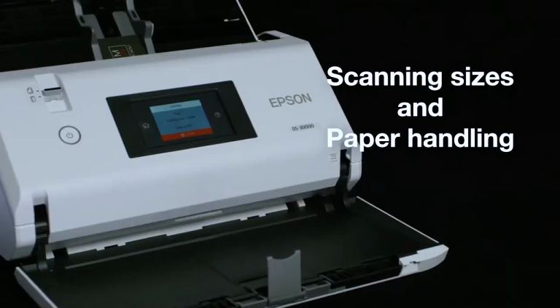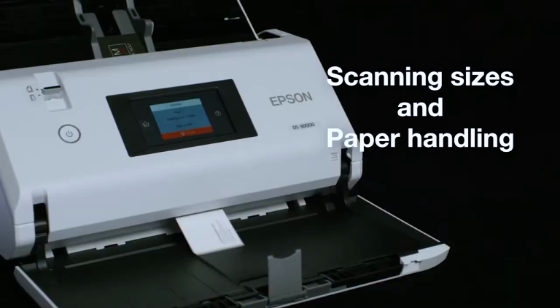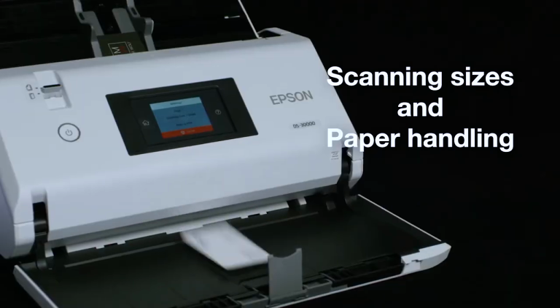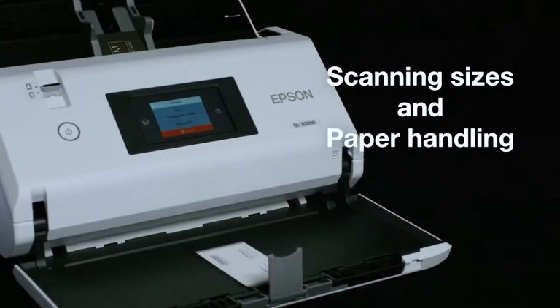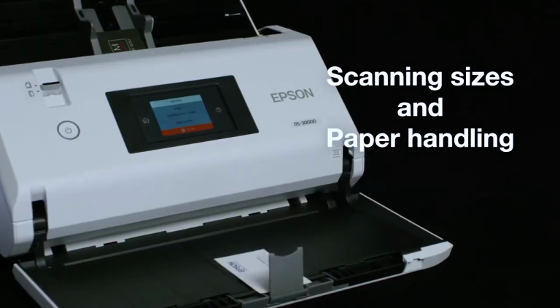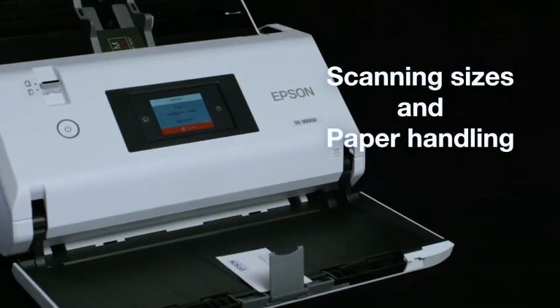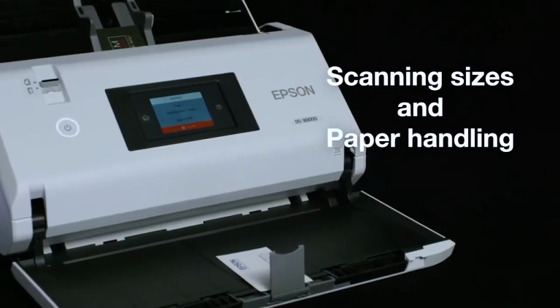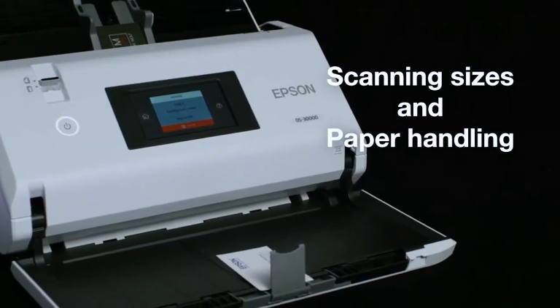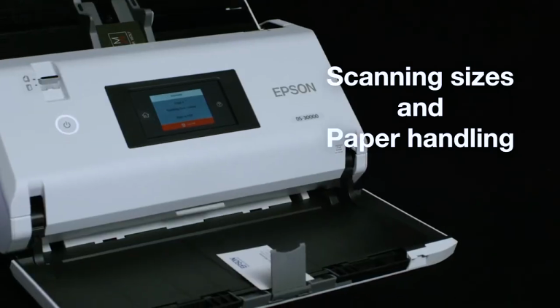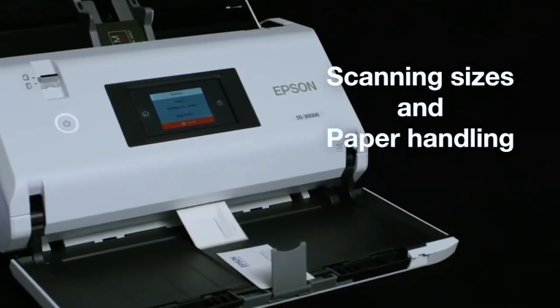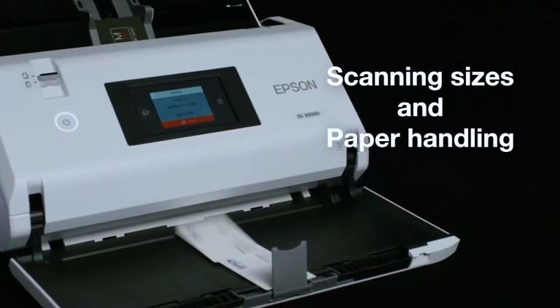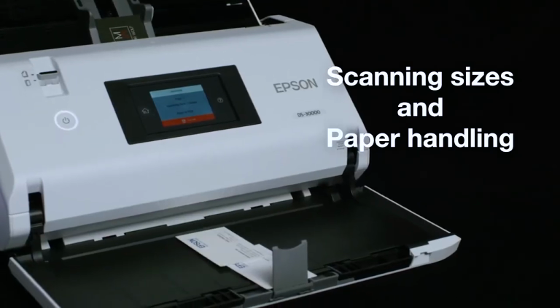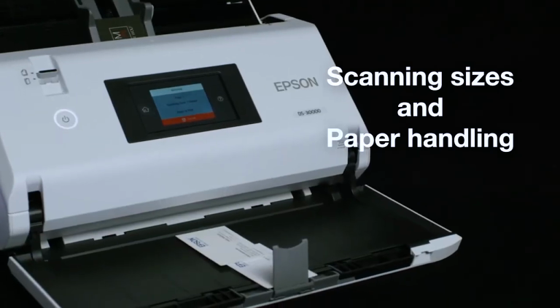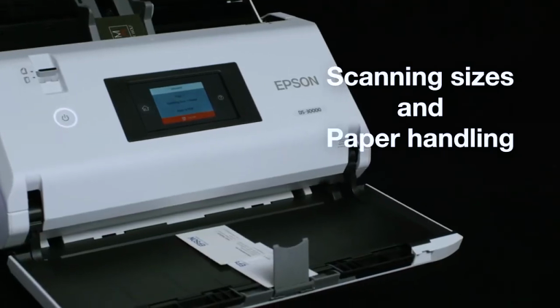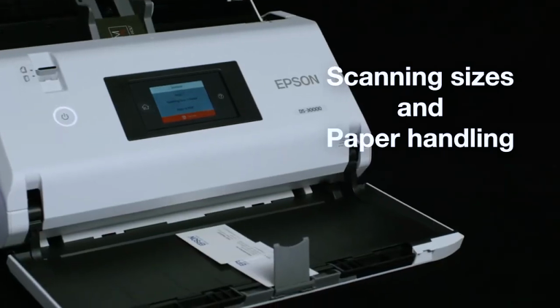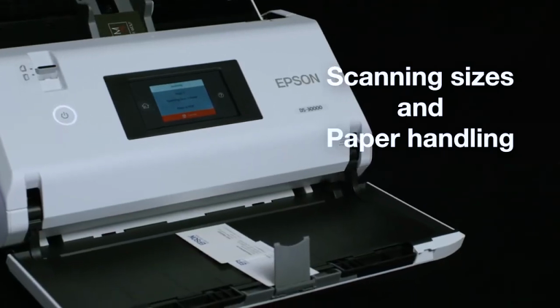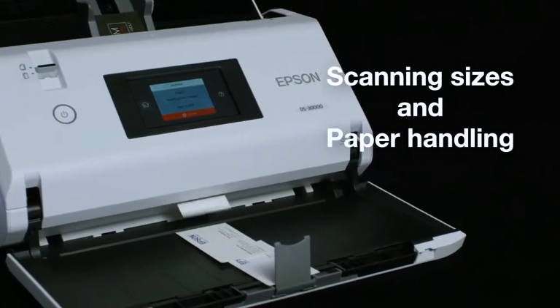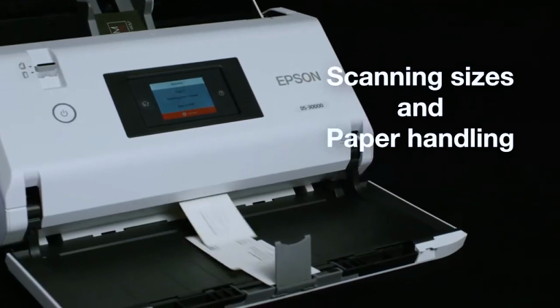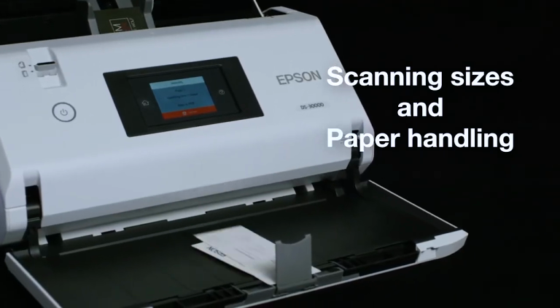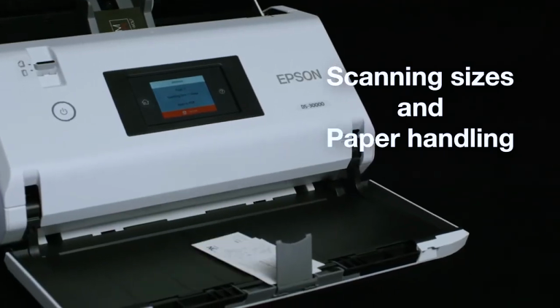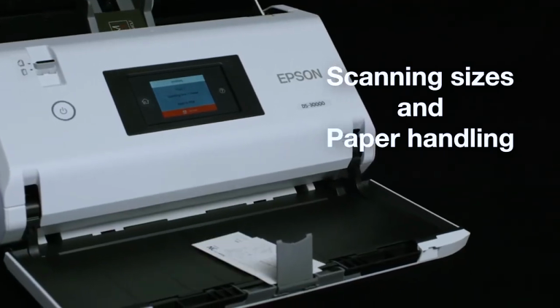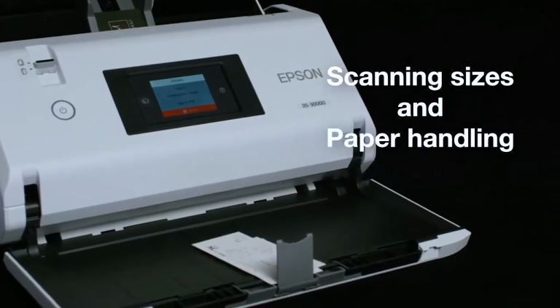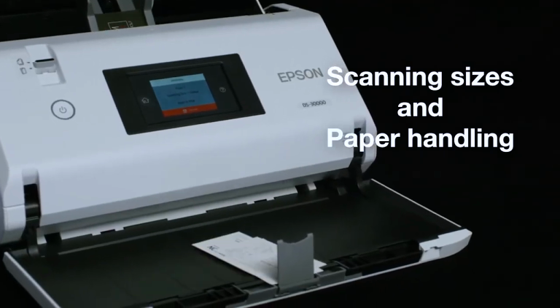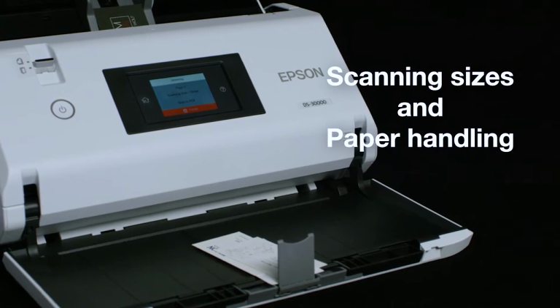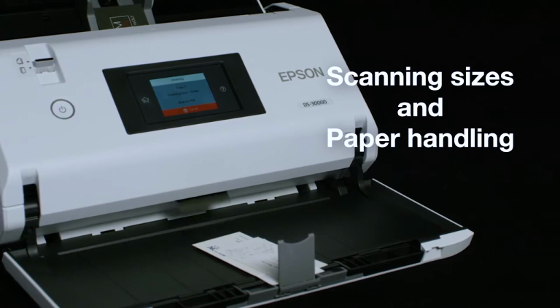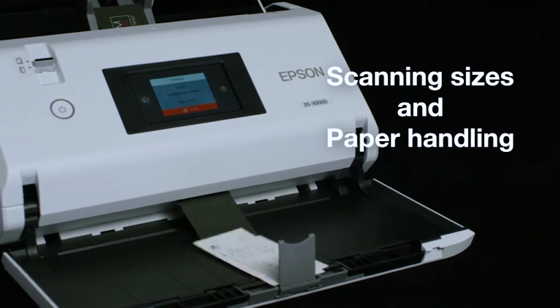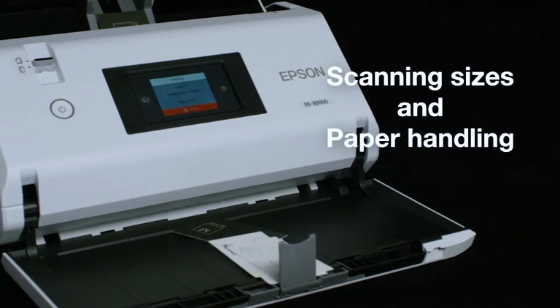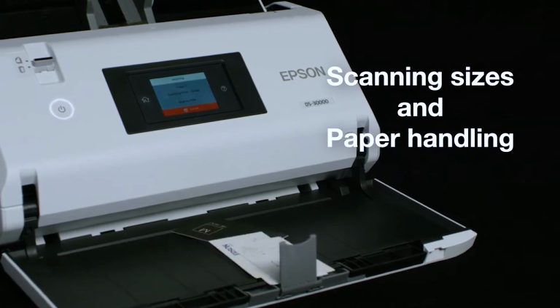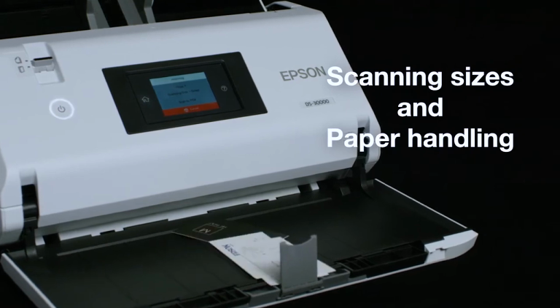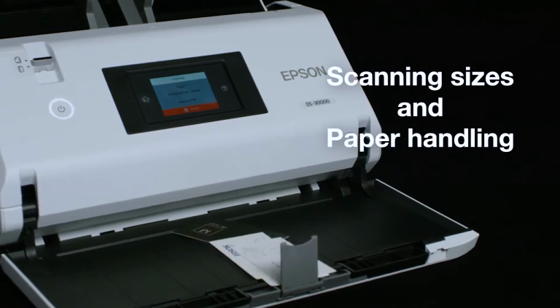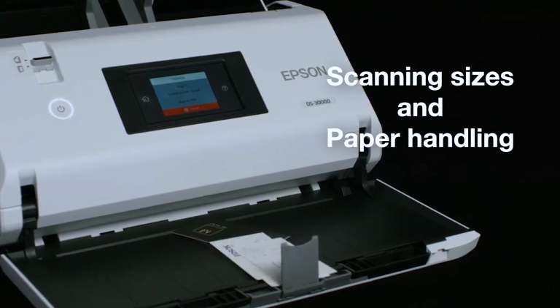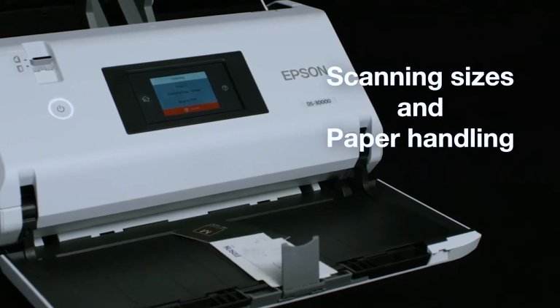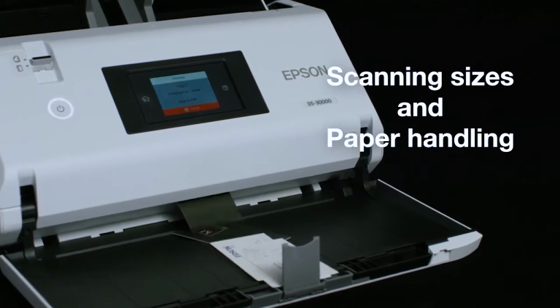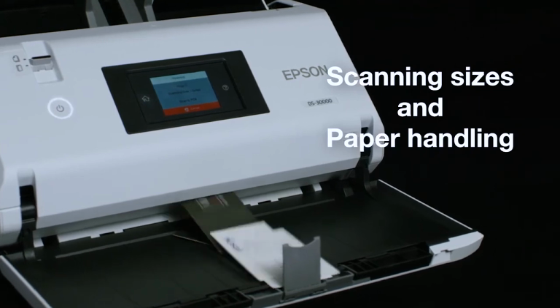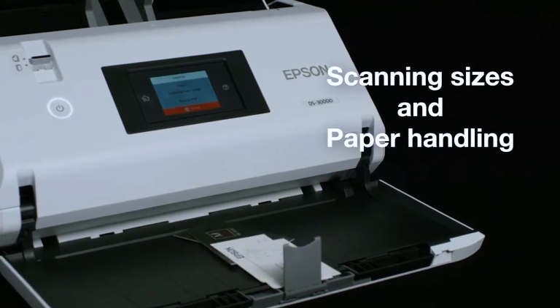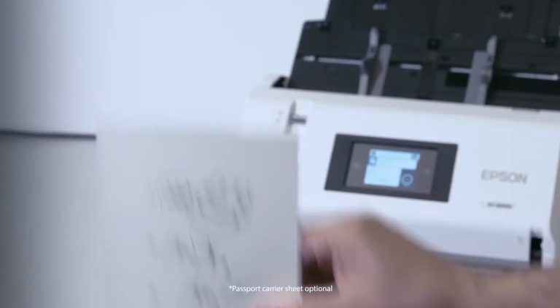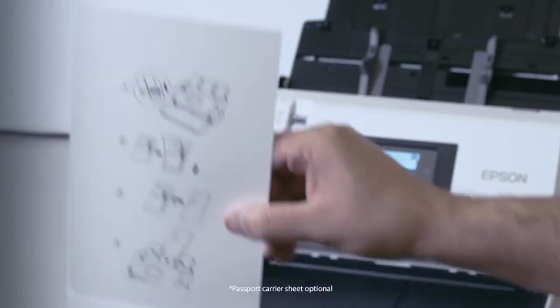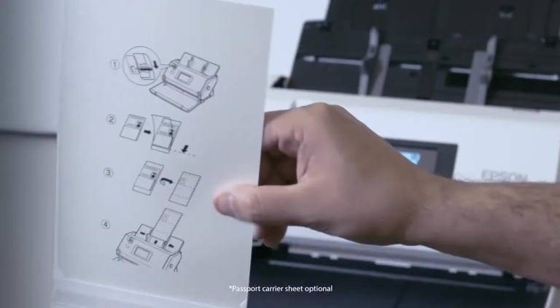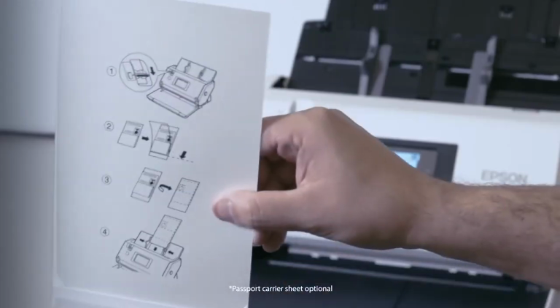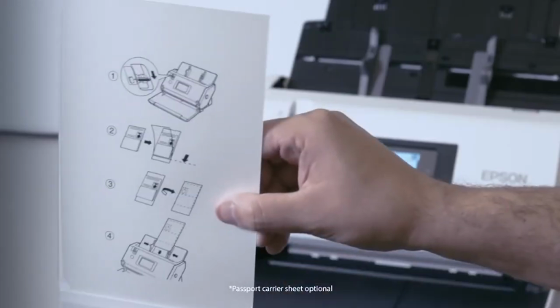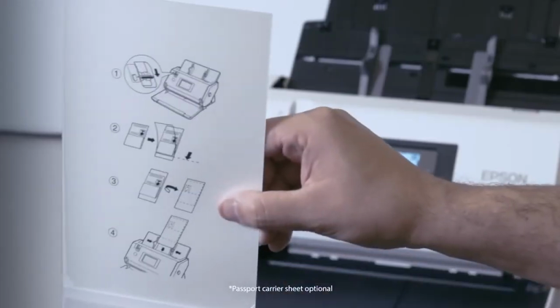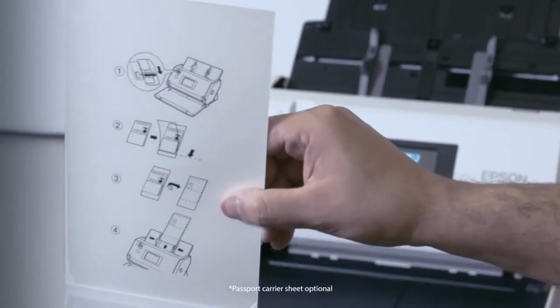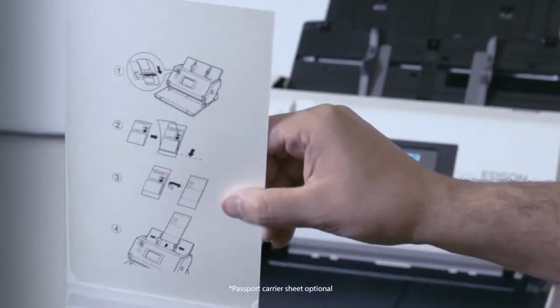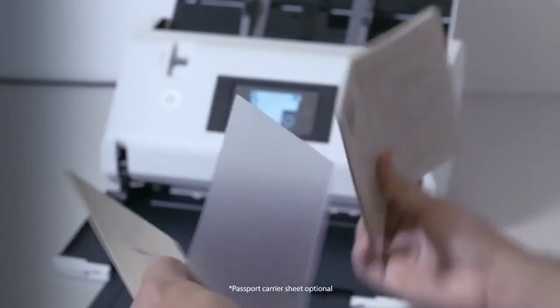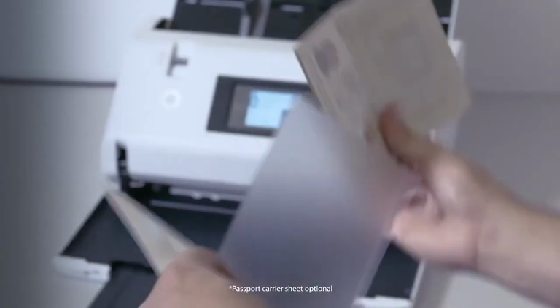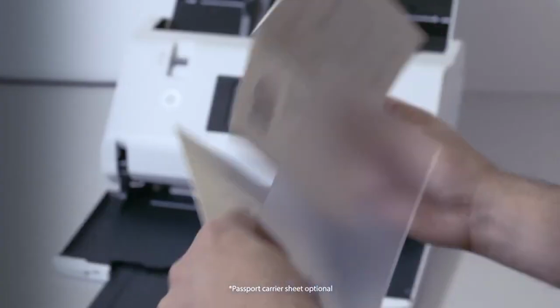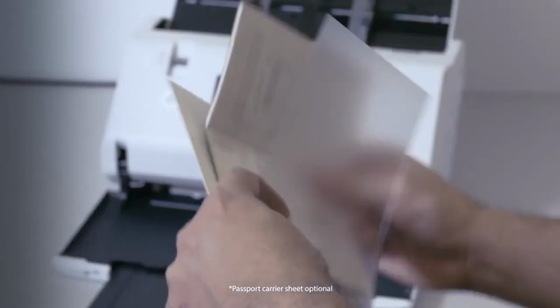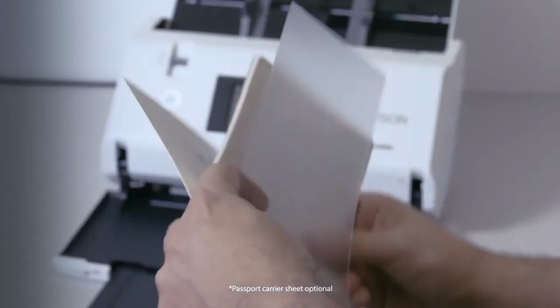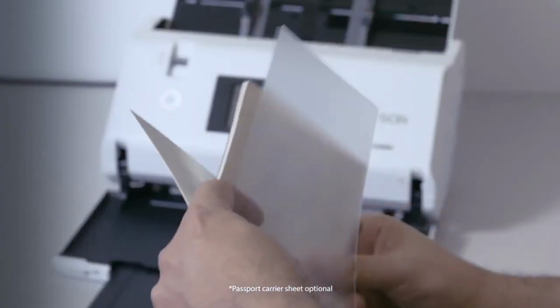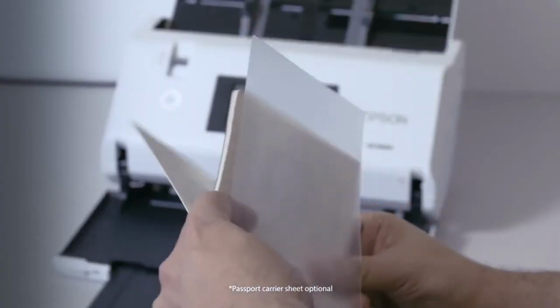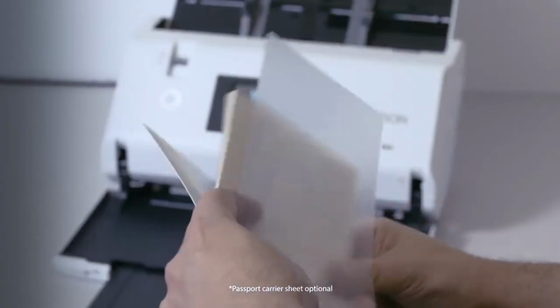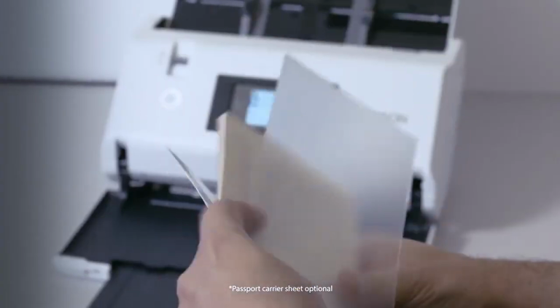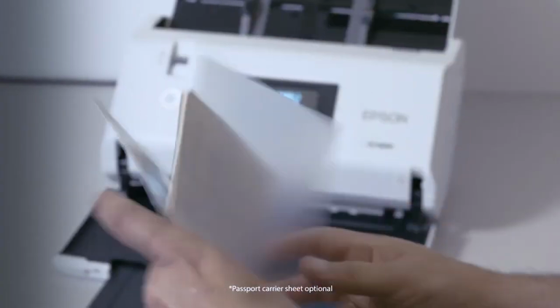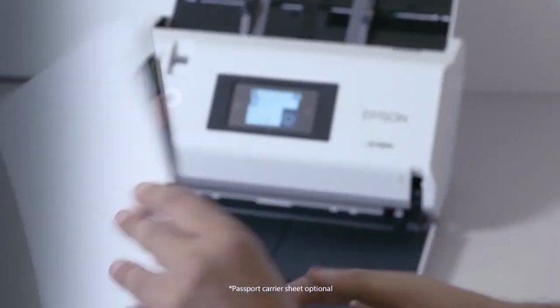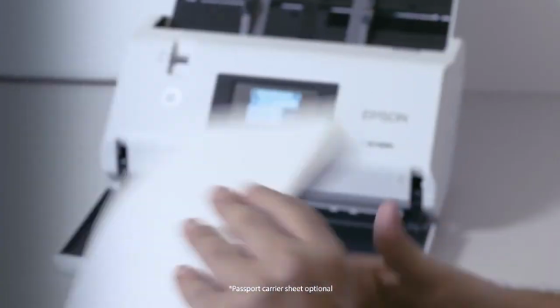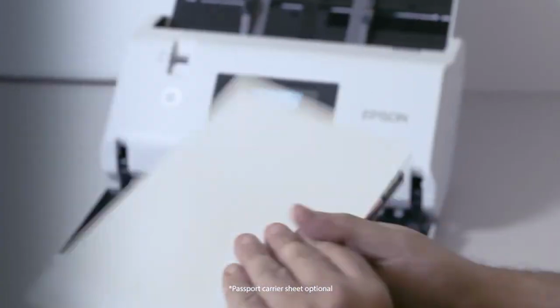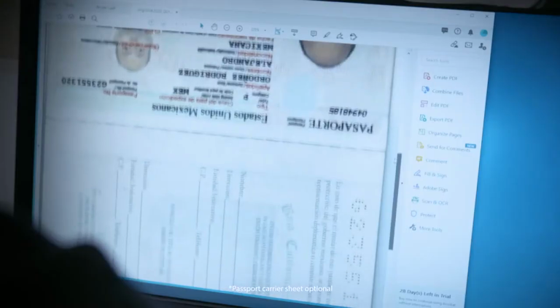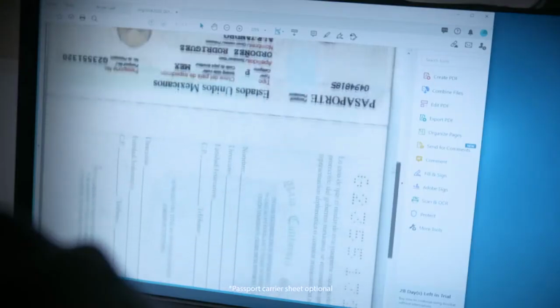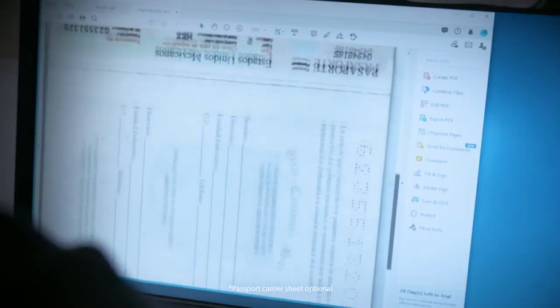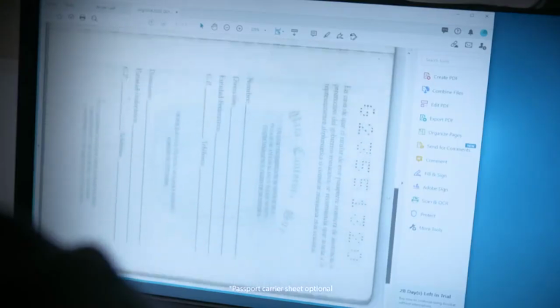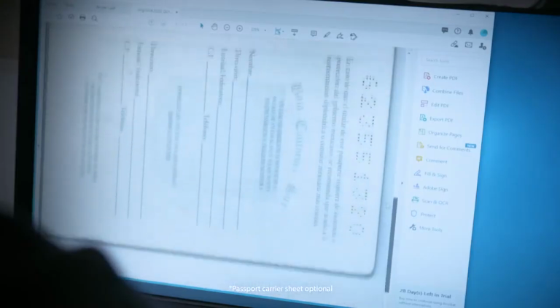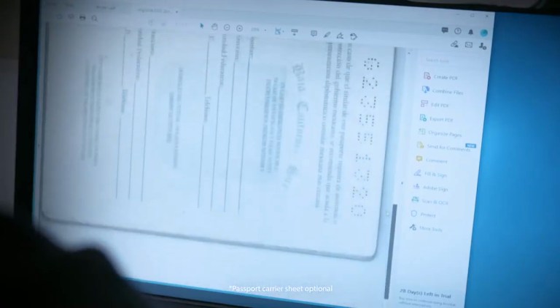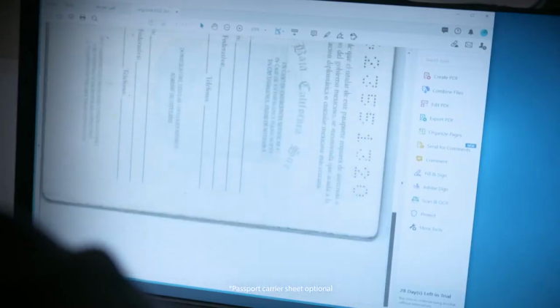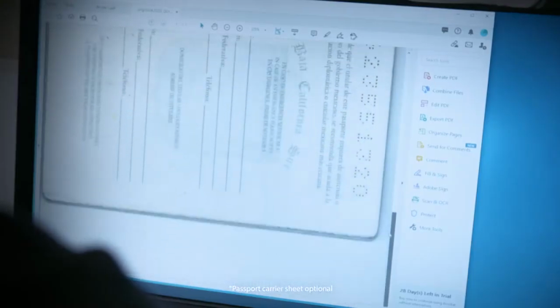Both scanners support a wide range of media, from business or ID cards up to 12 by 220-inch documents, and include a scanning carrier sheet for passports or small booklets.